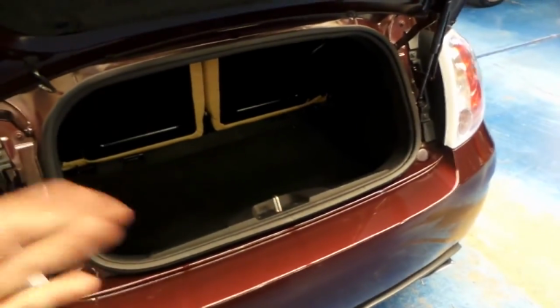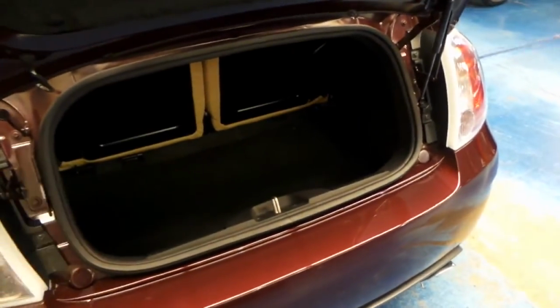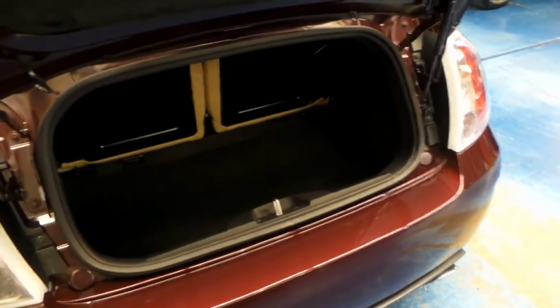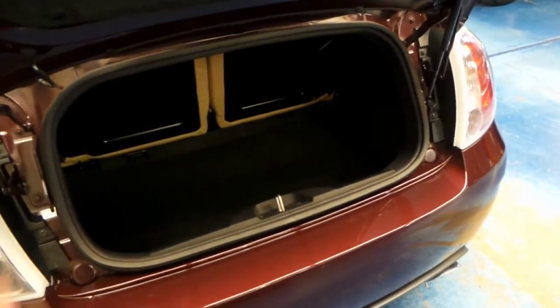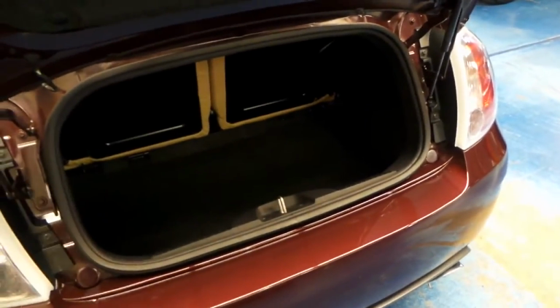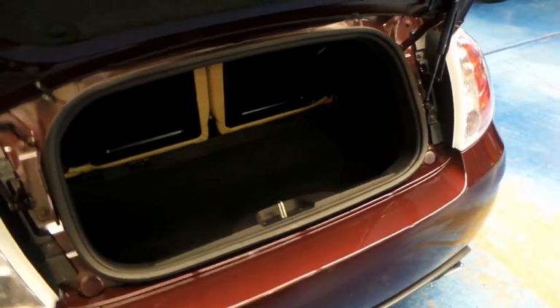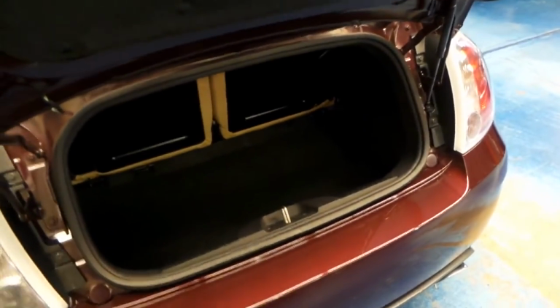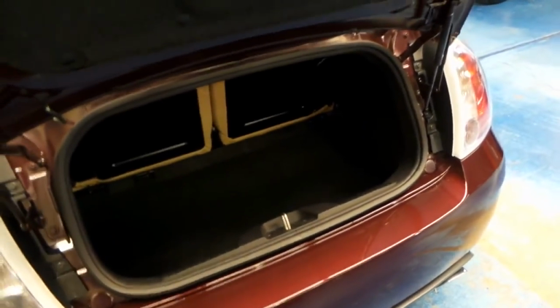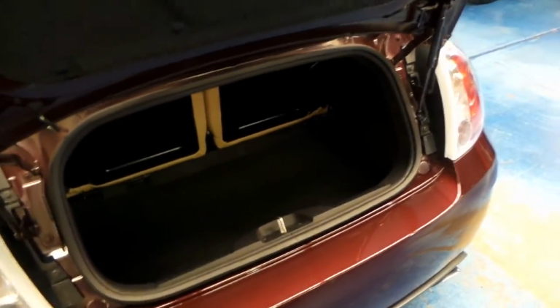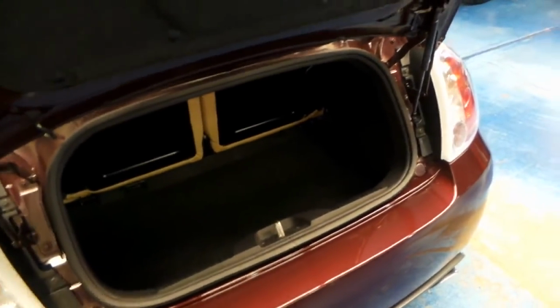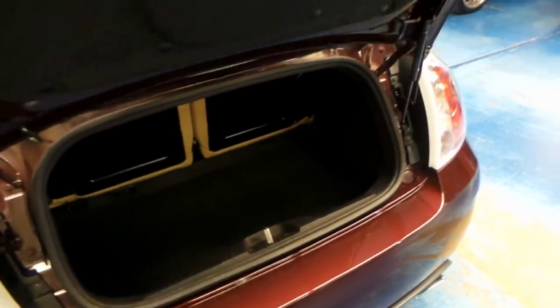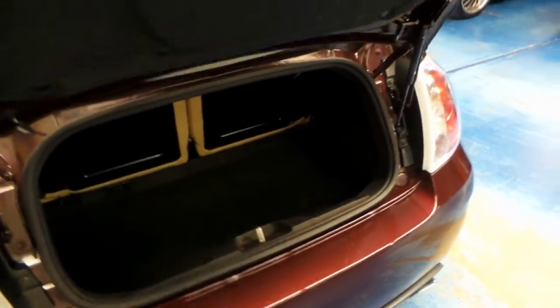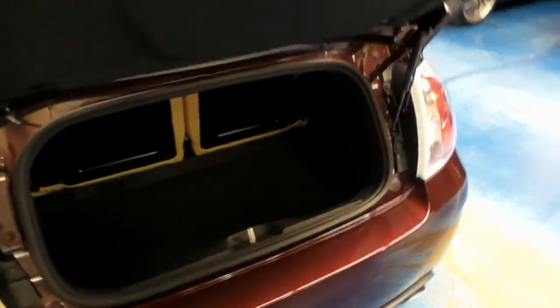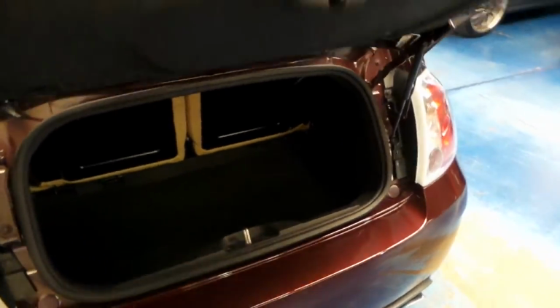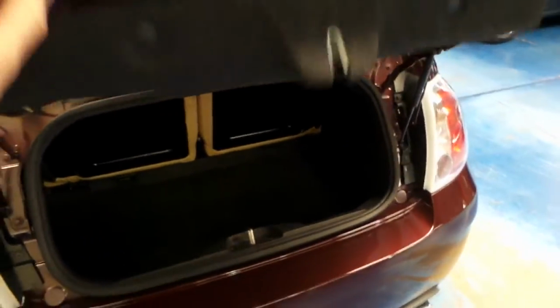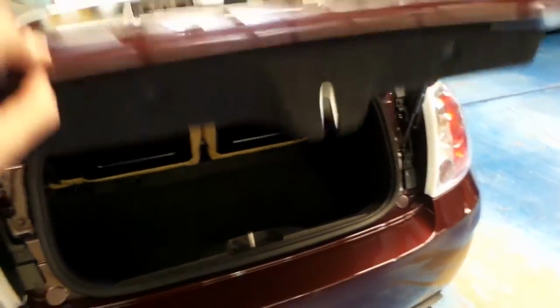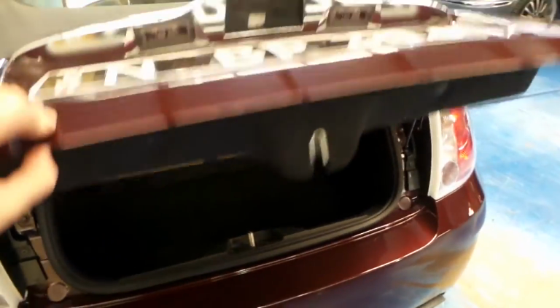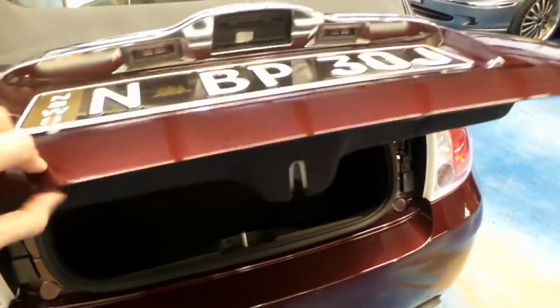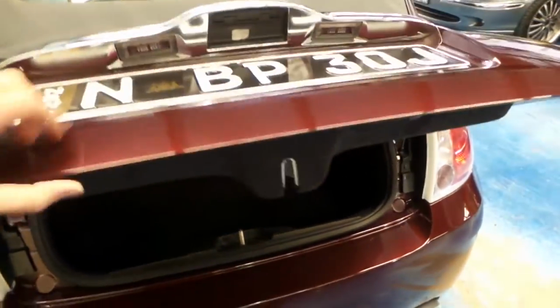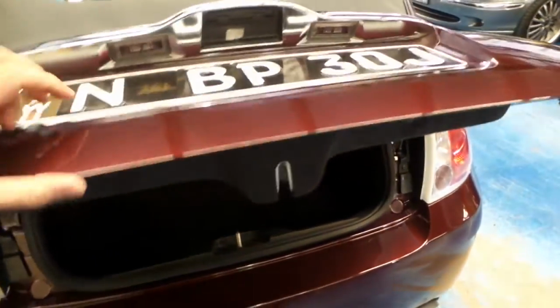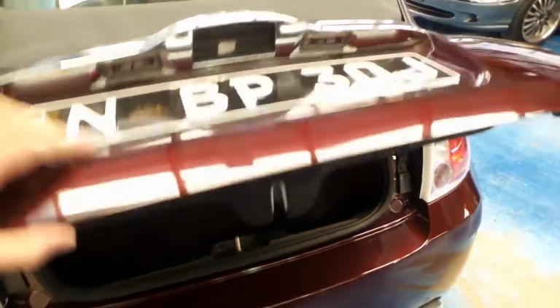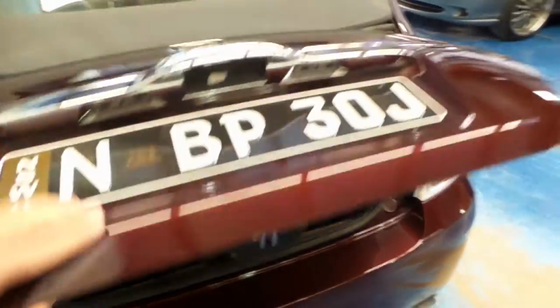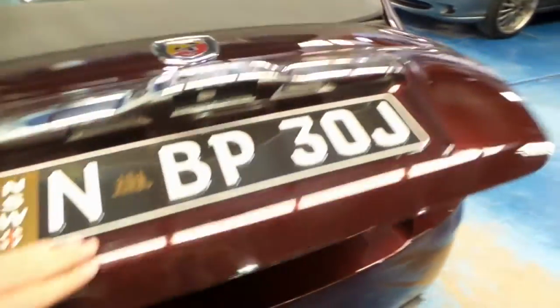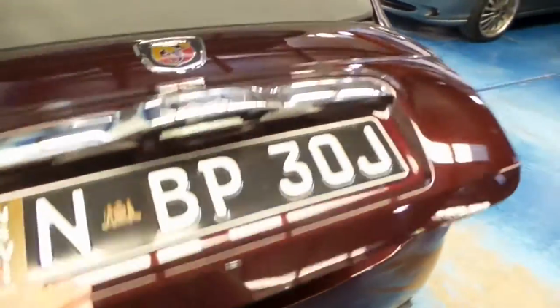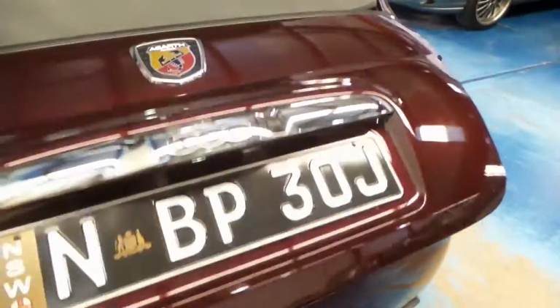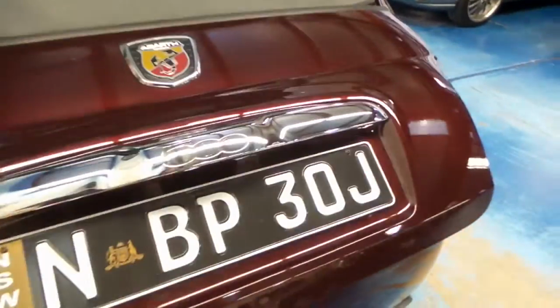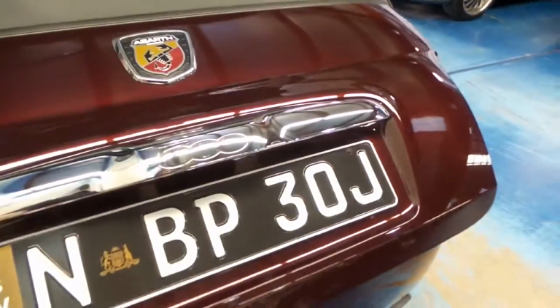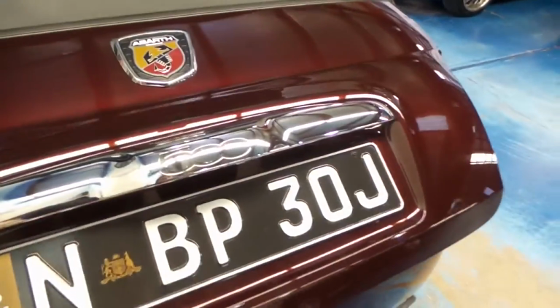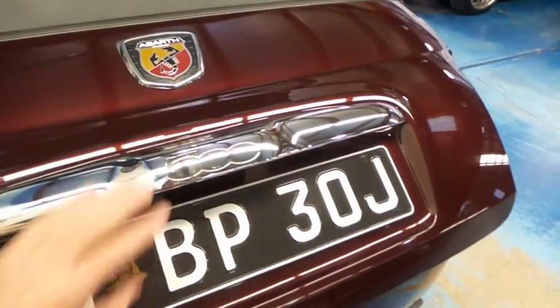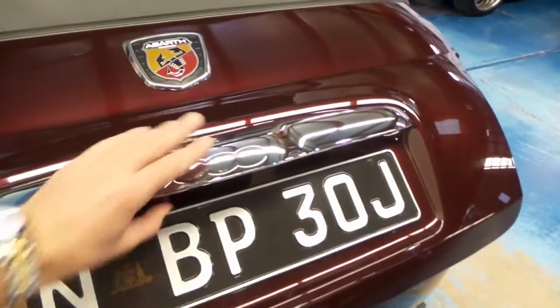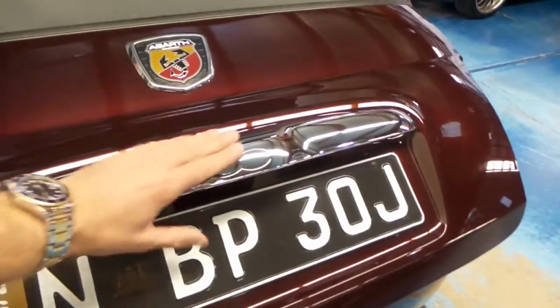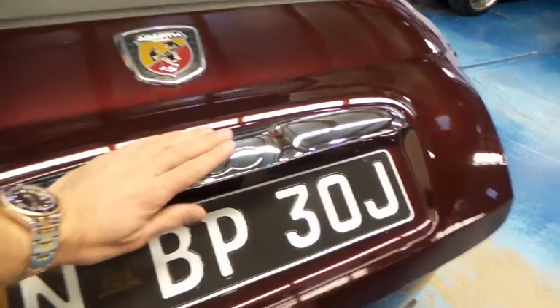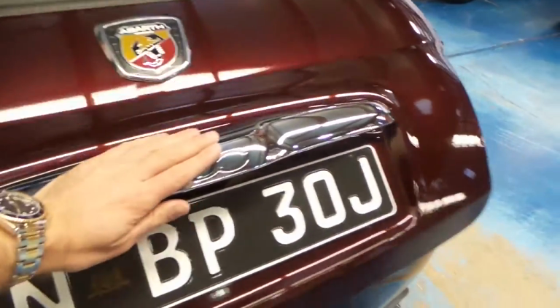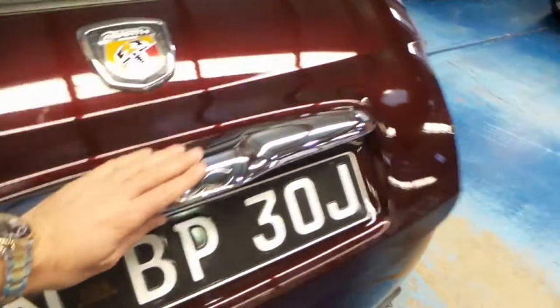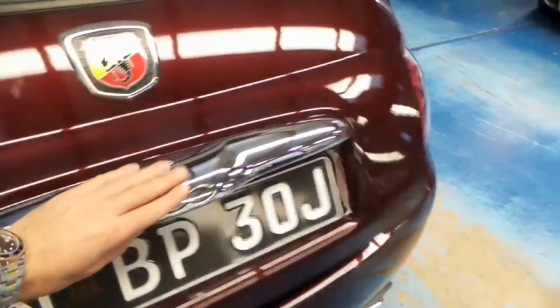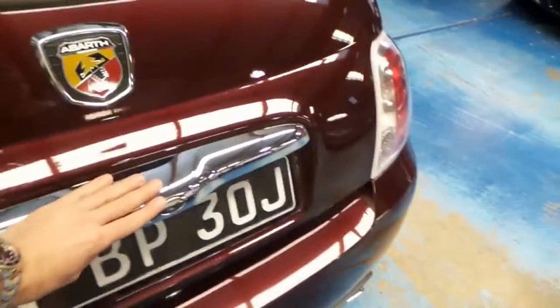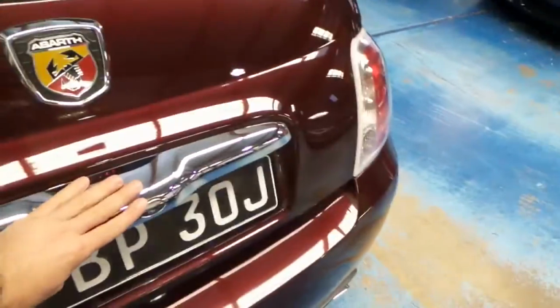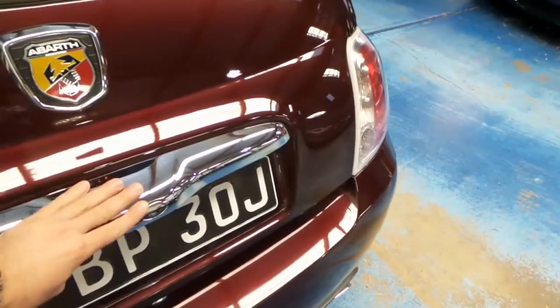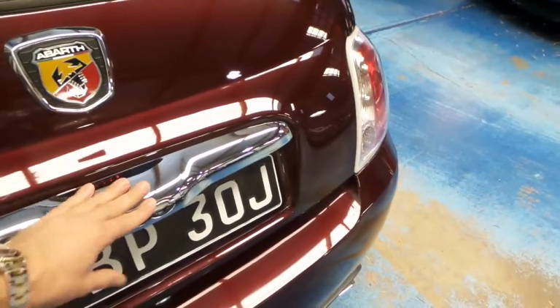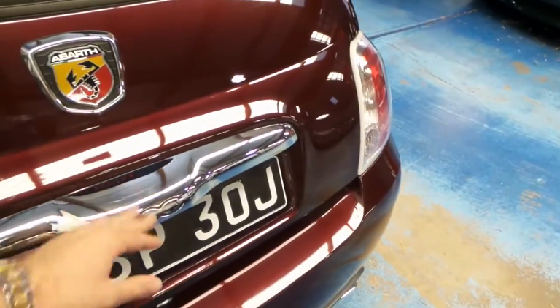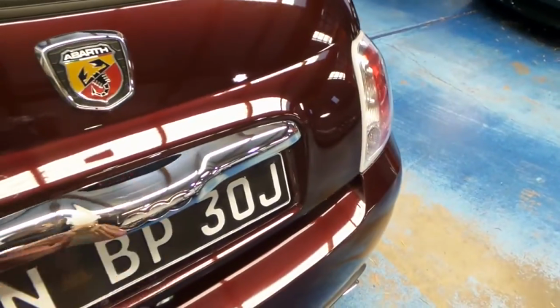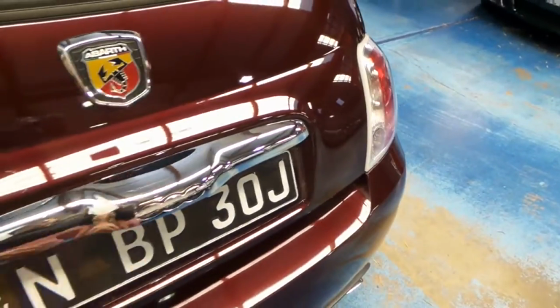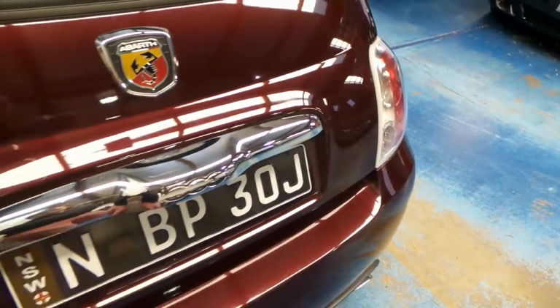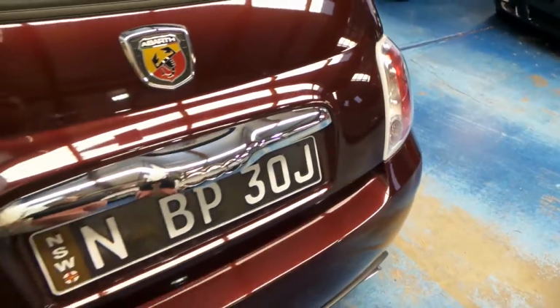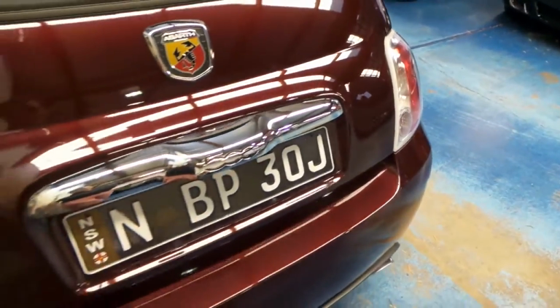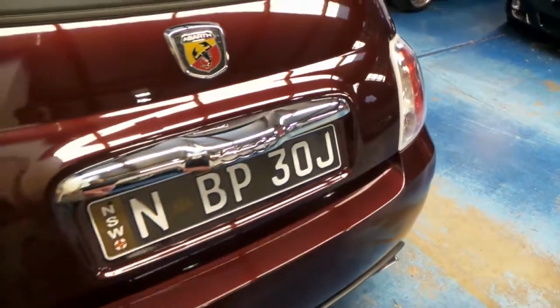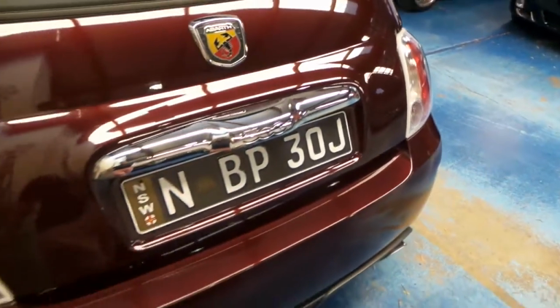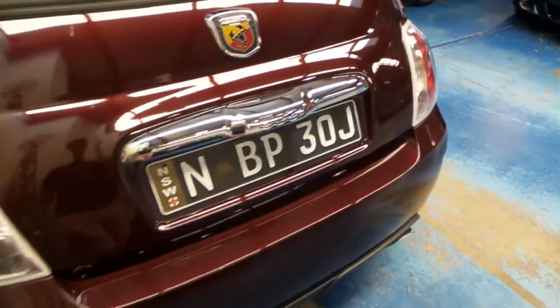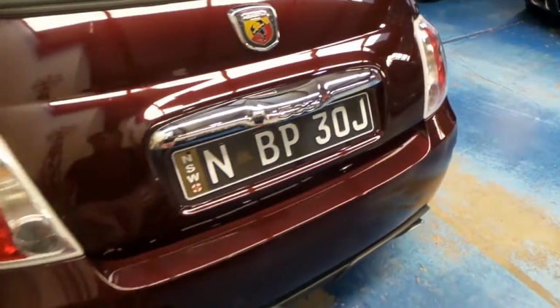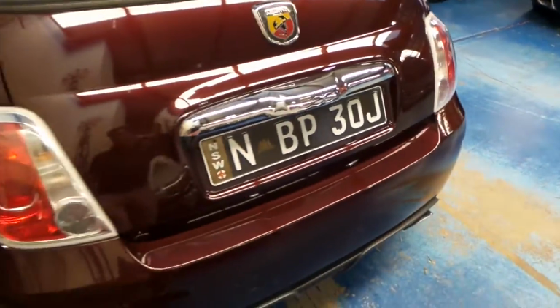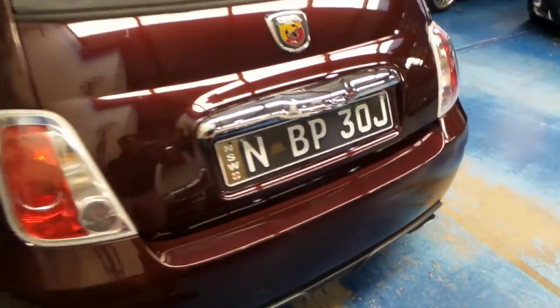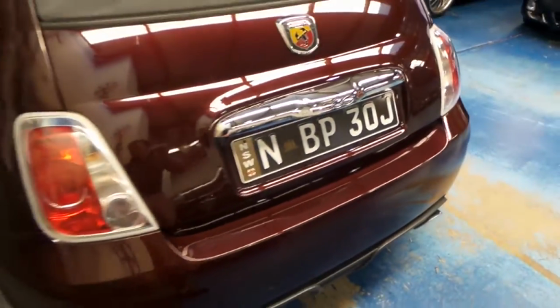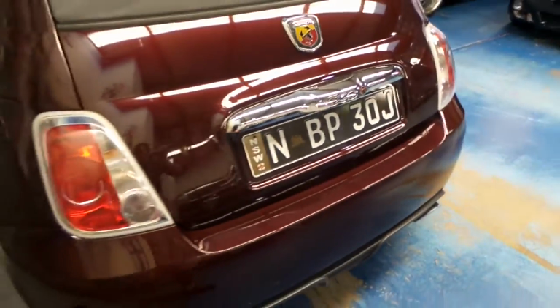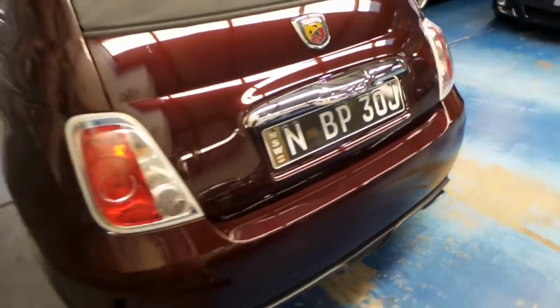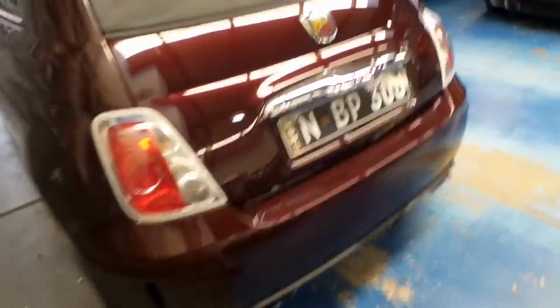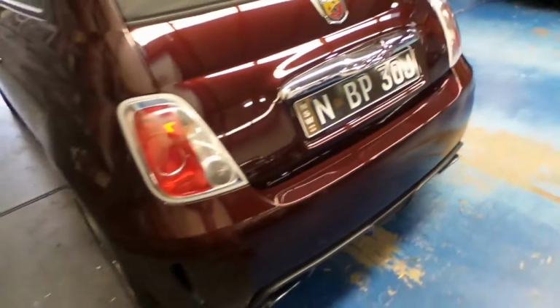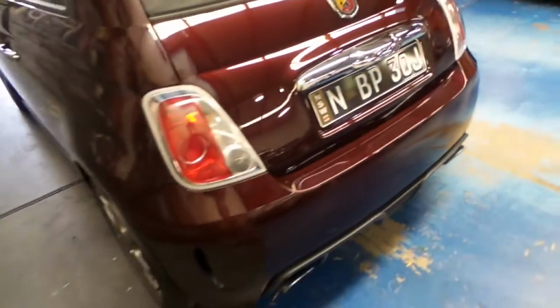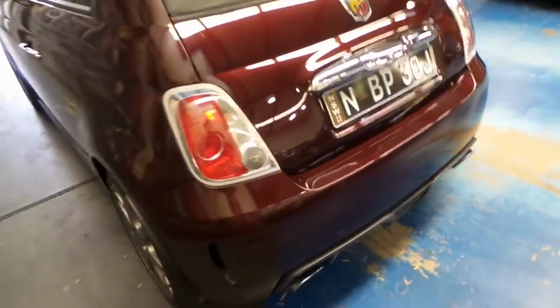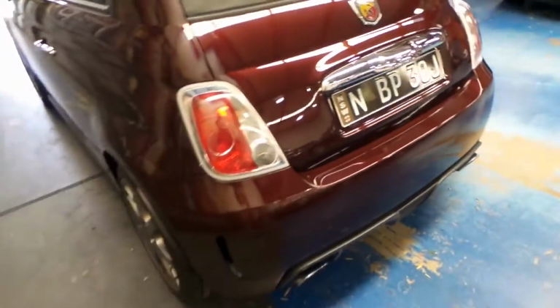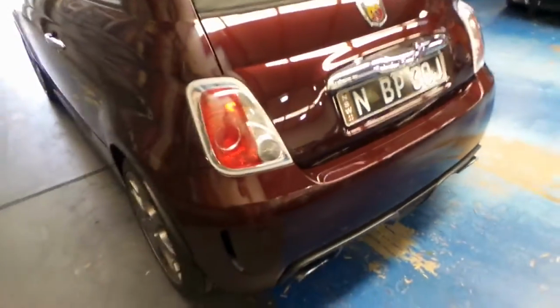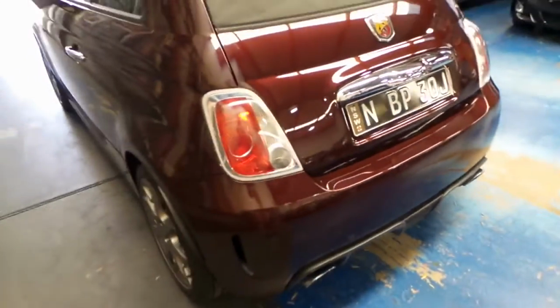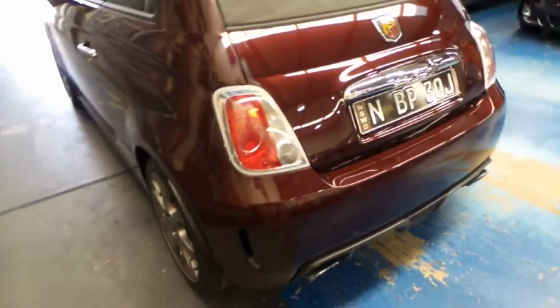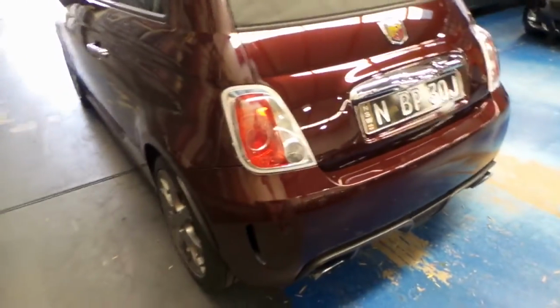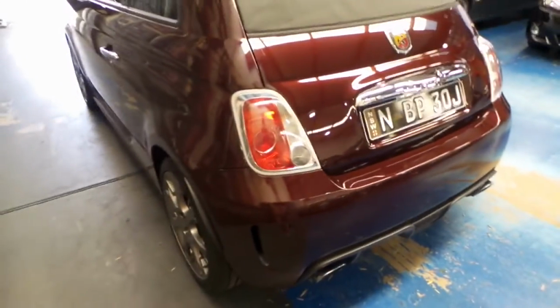The back seats fold down as well, so it's actually a very user-friendly car. And very easy to park.